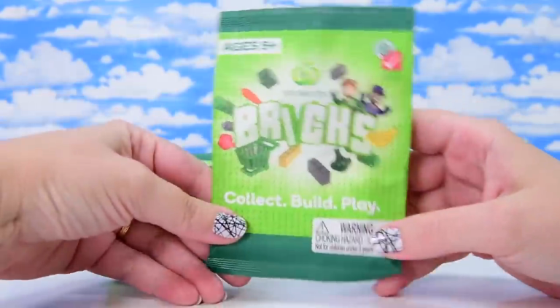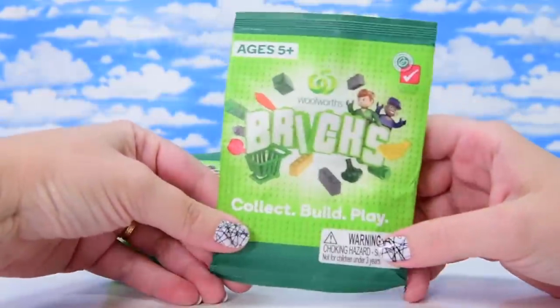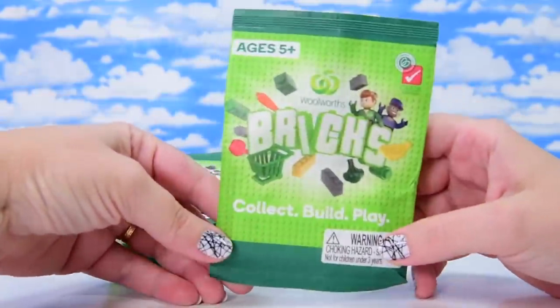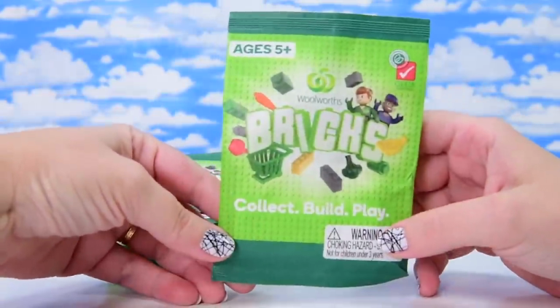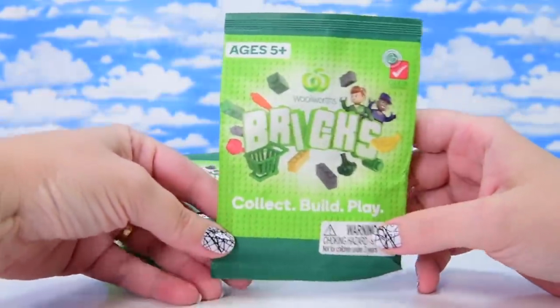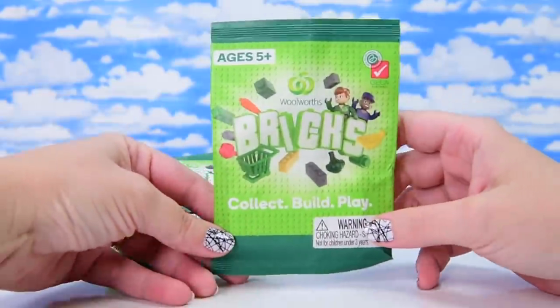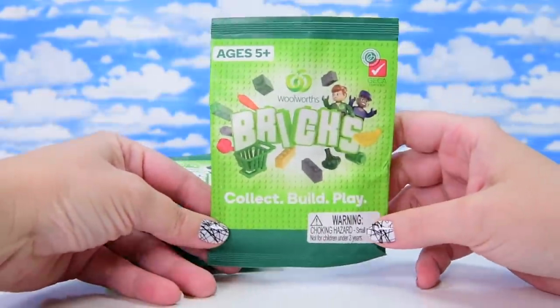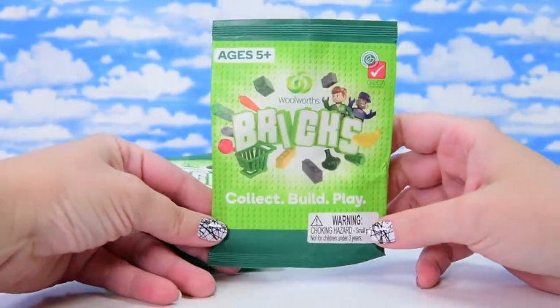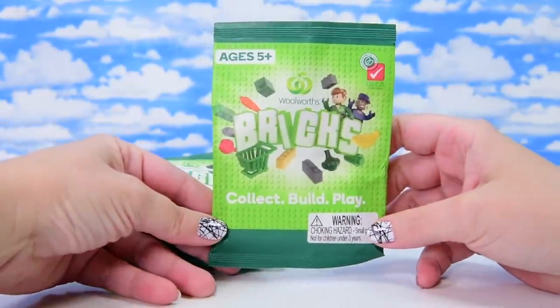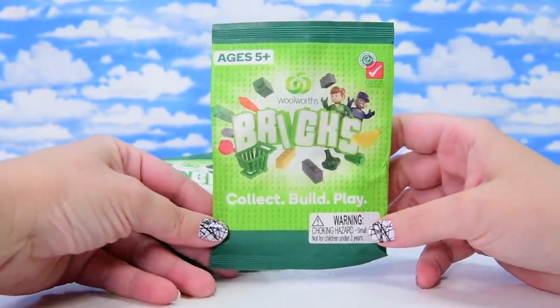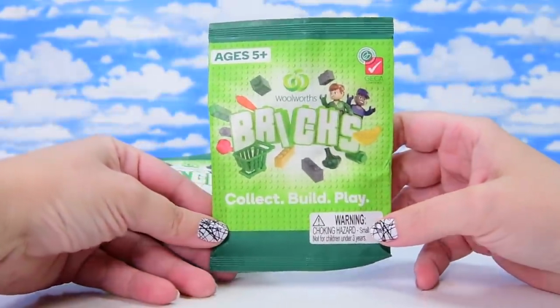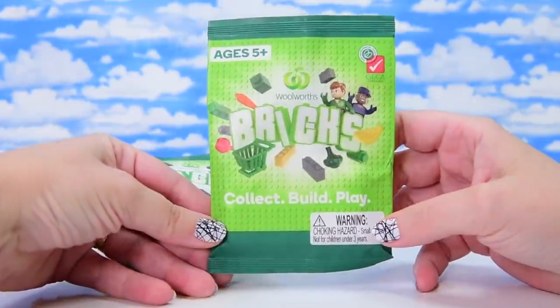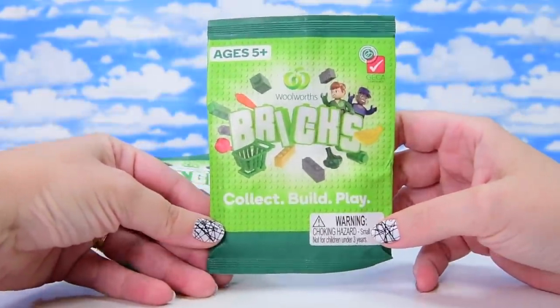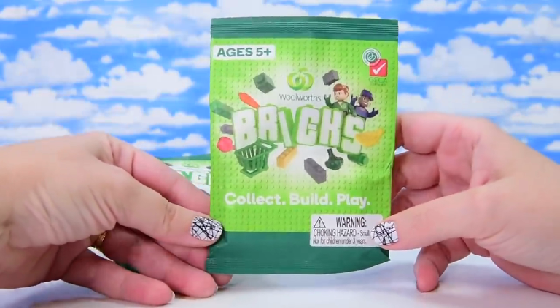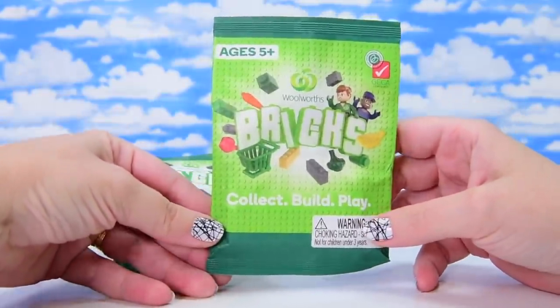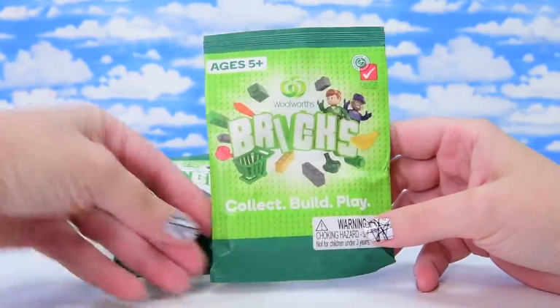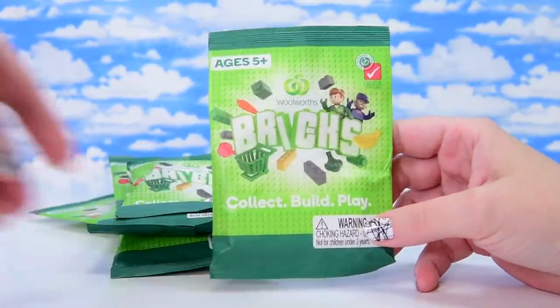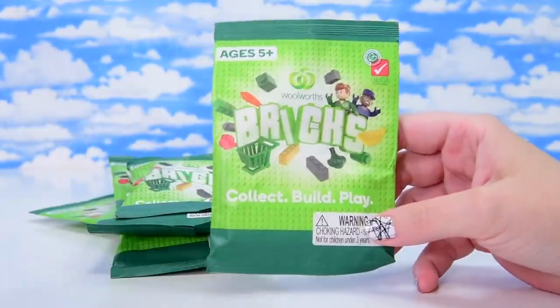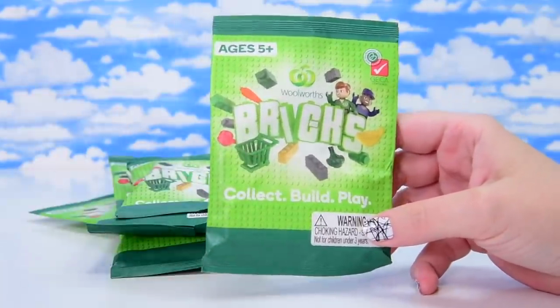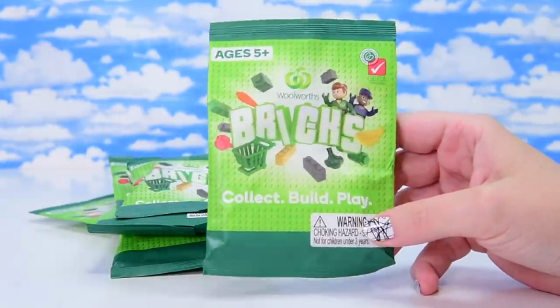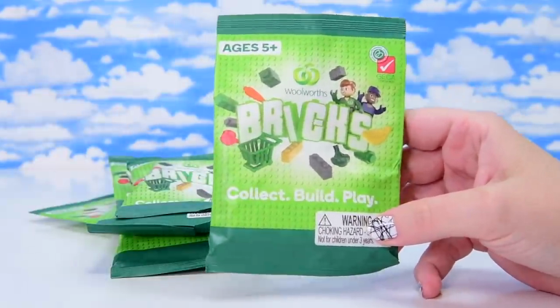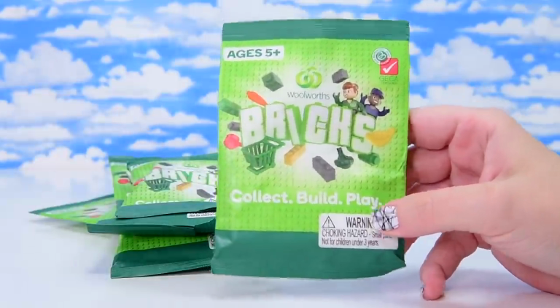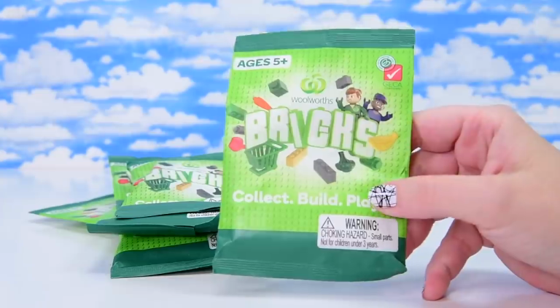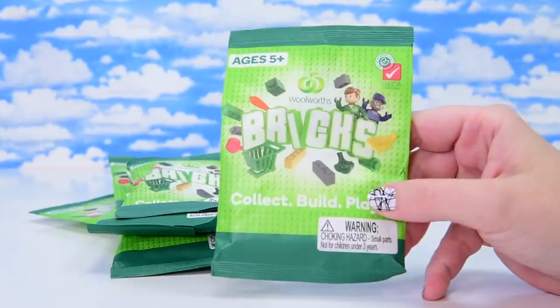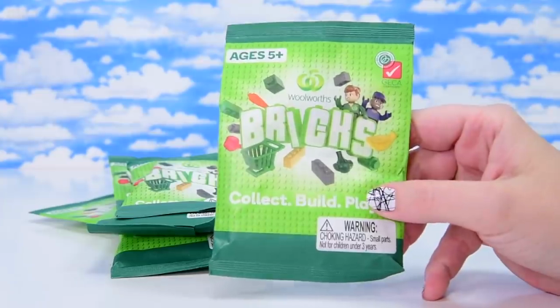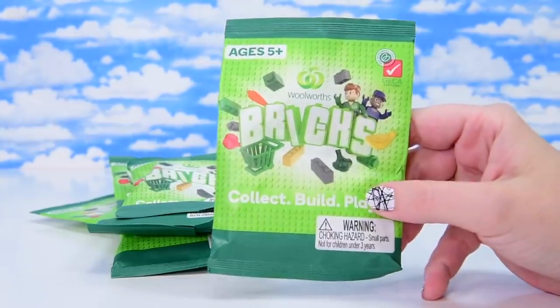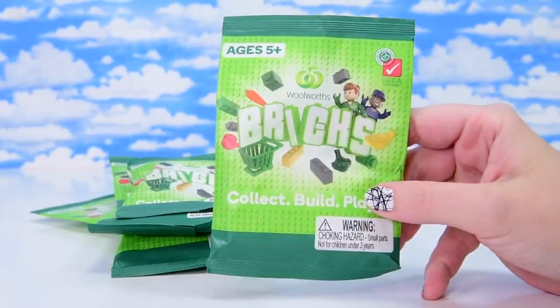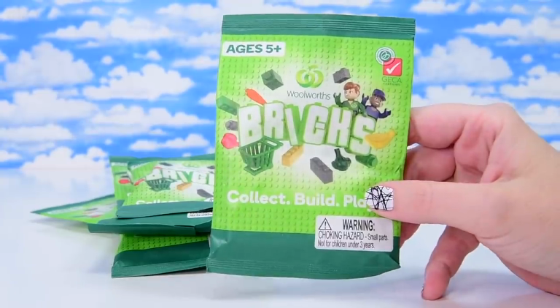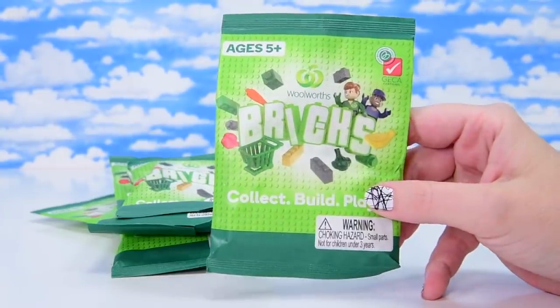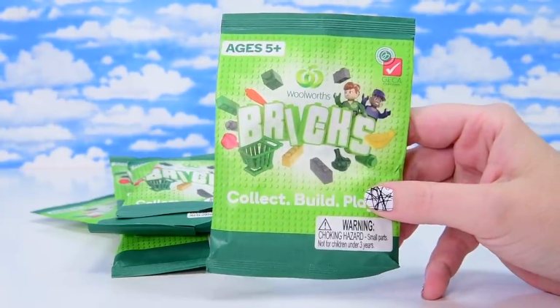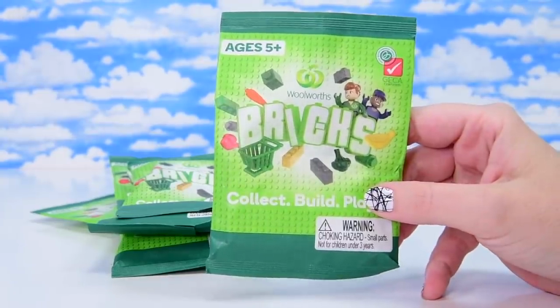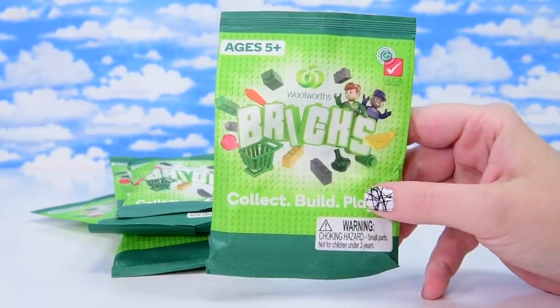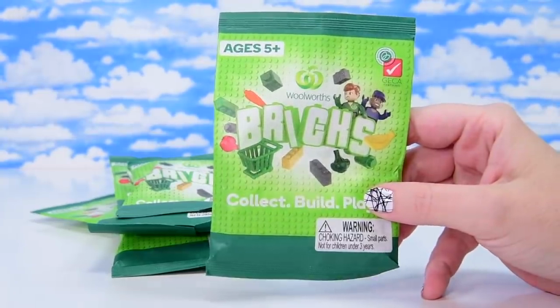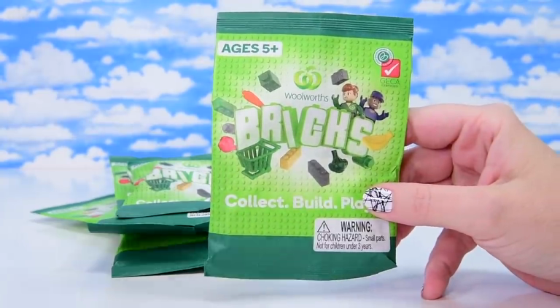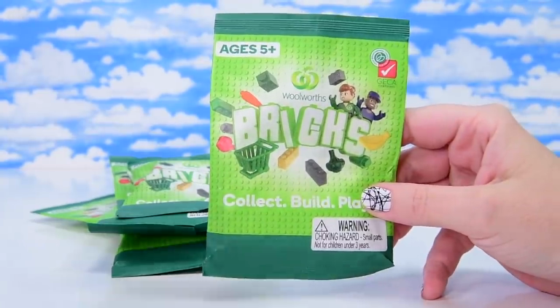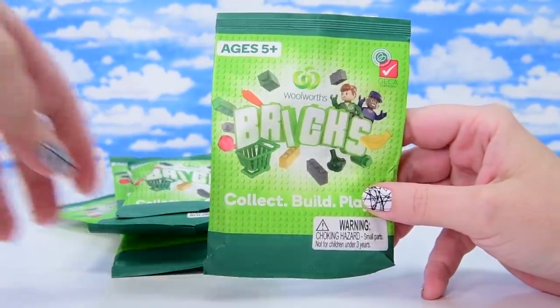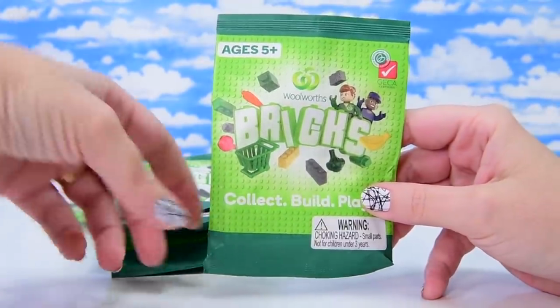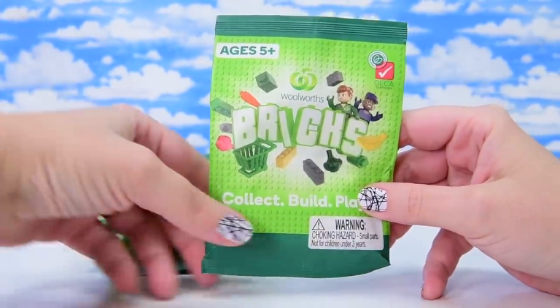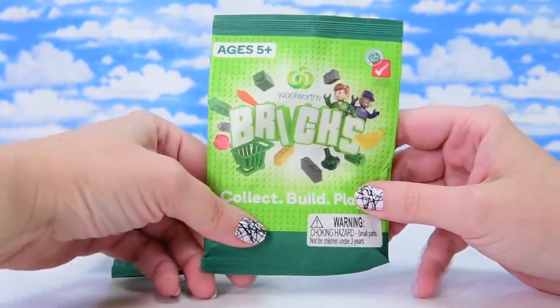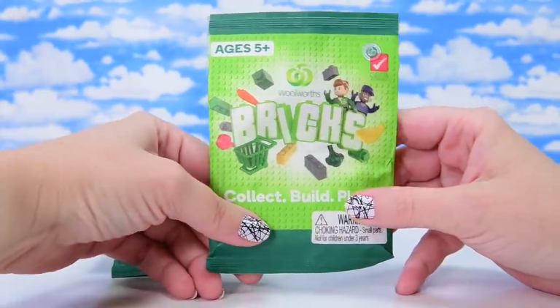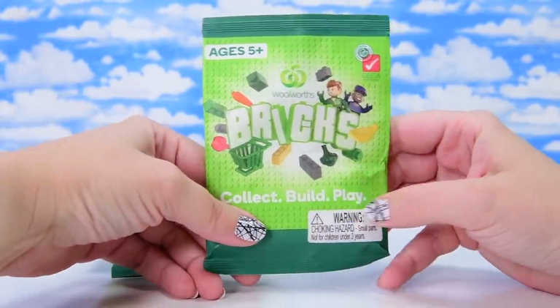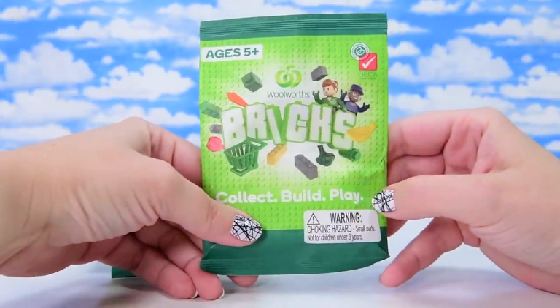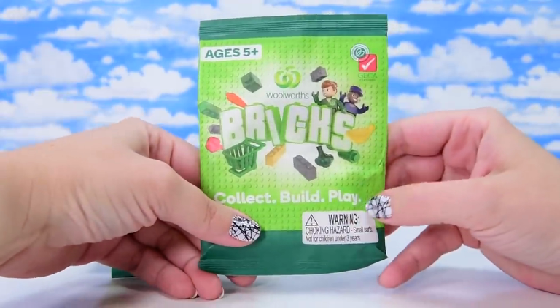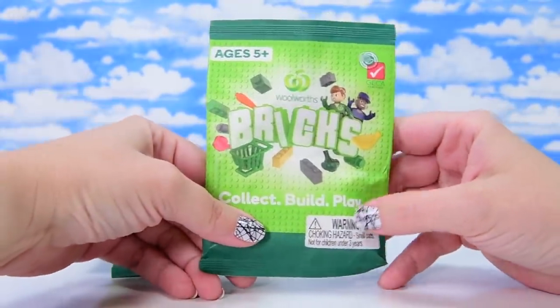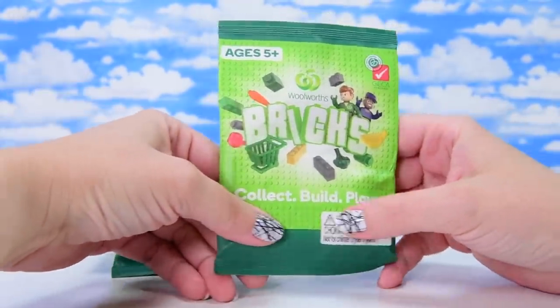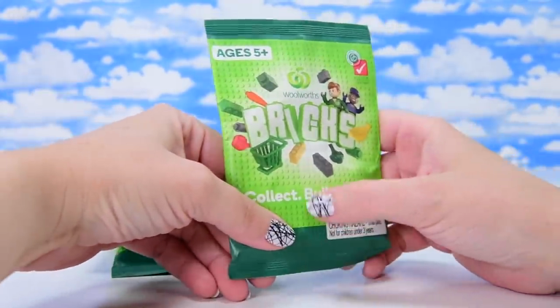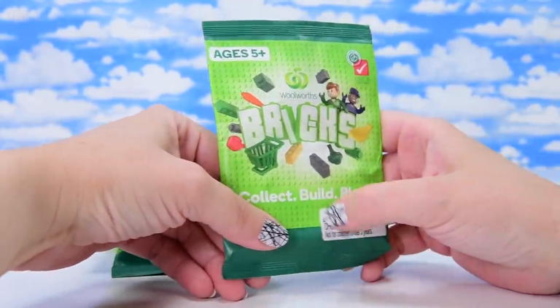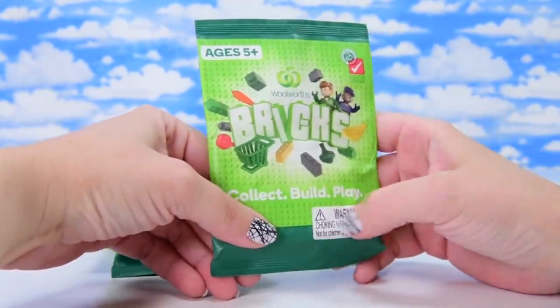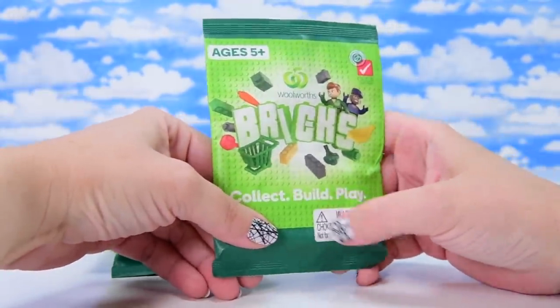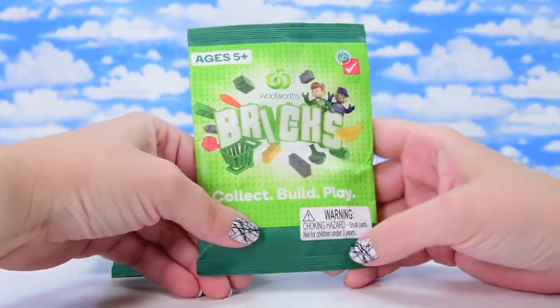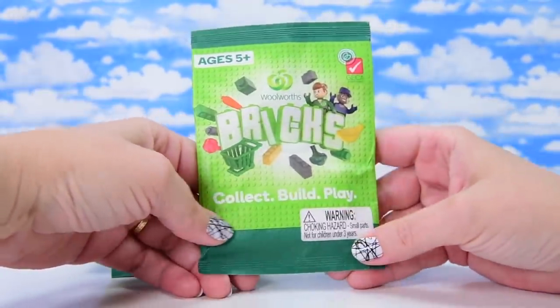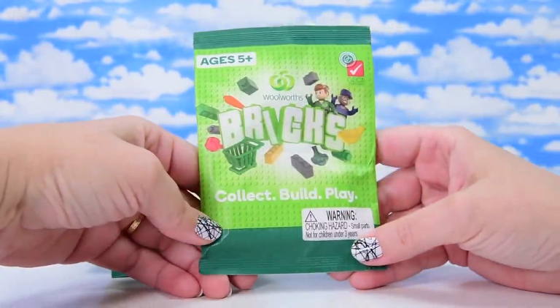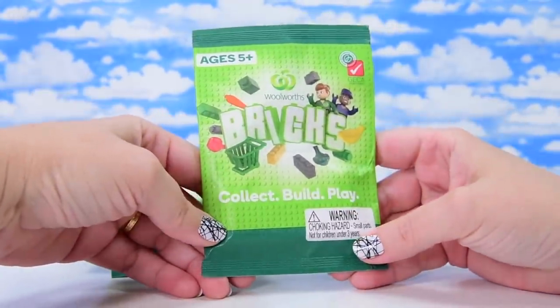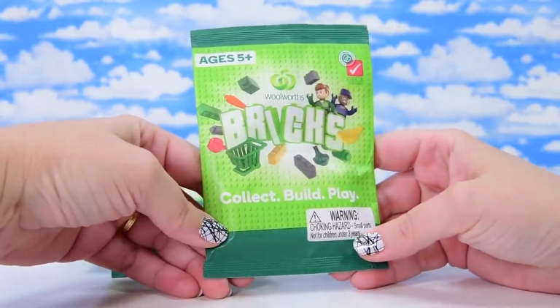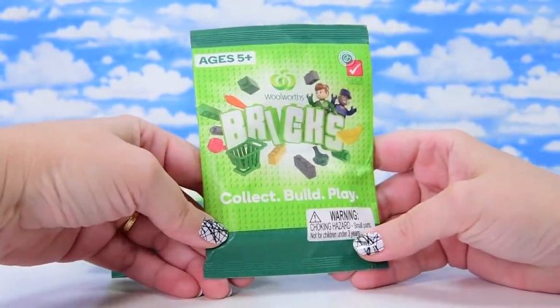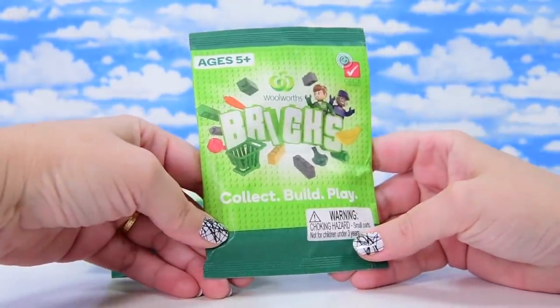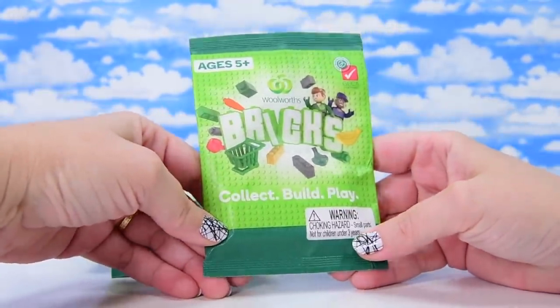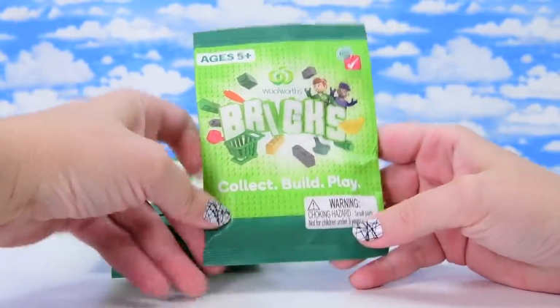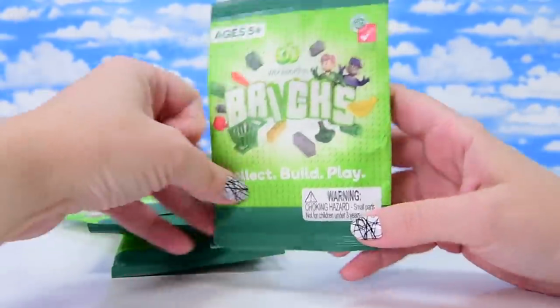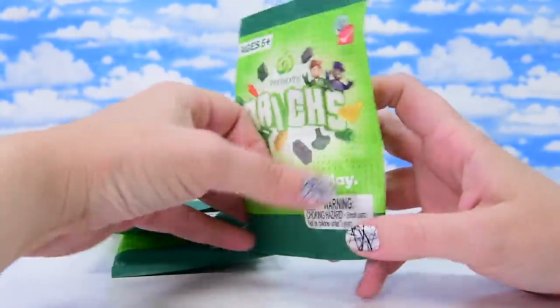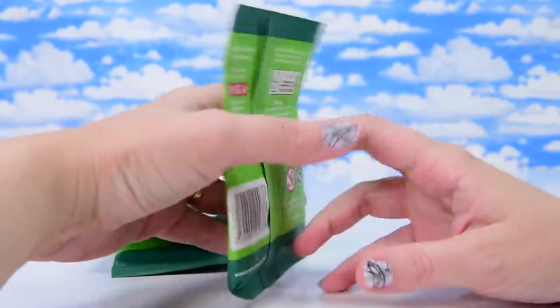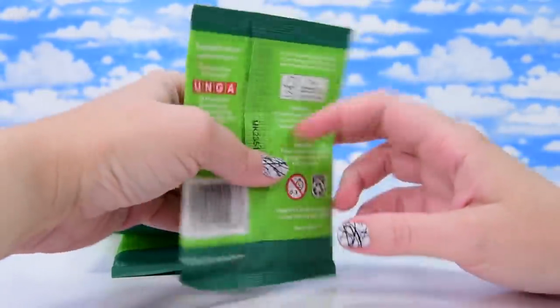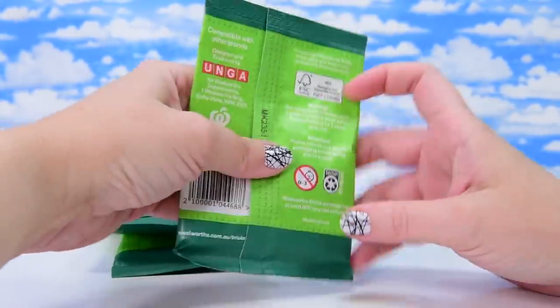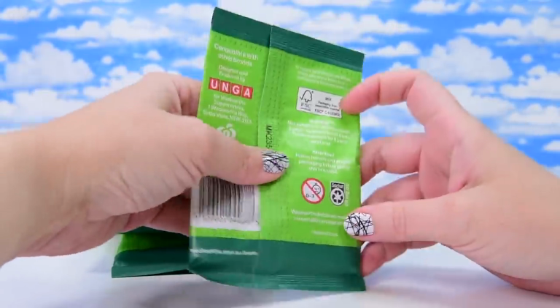We've got a grocery store called Woolworths and they do promotional, collectible things every now and then. And this time around, if you spend $30, you get a free one of these things — Woolworths bricks, for free.